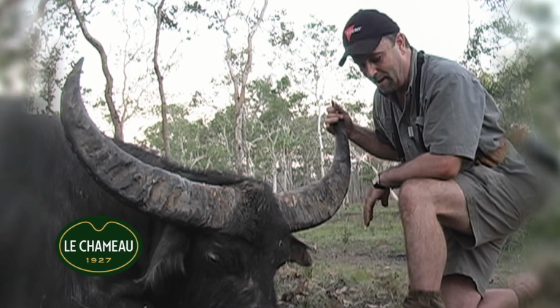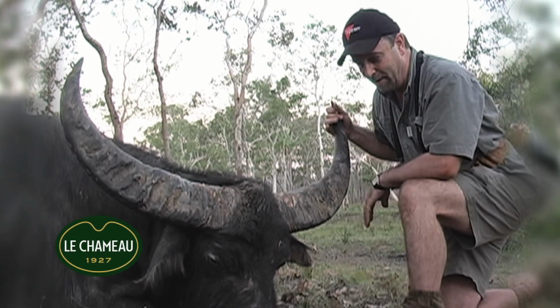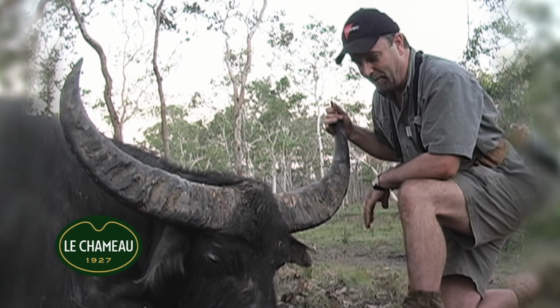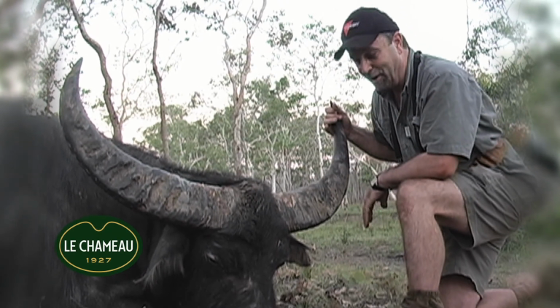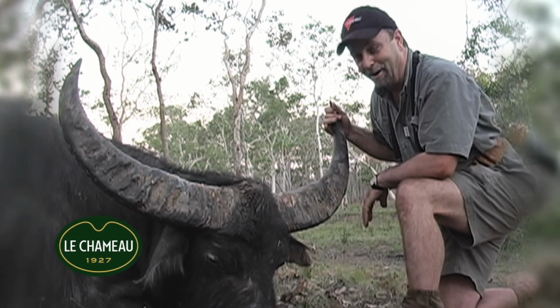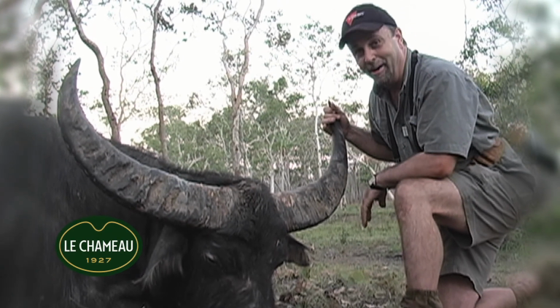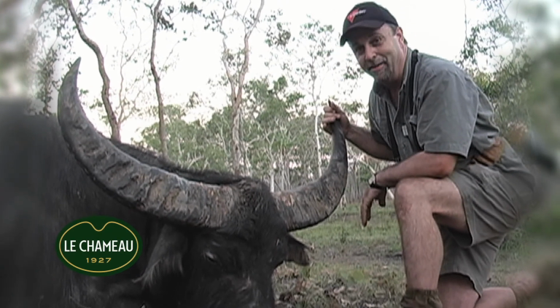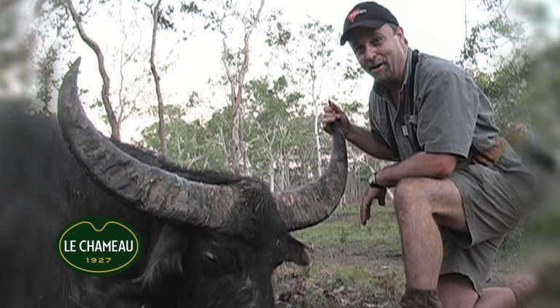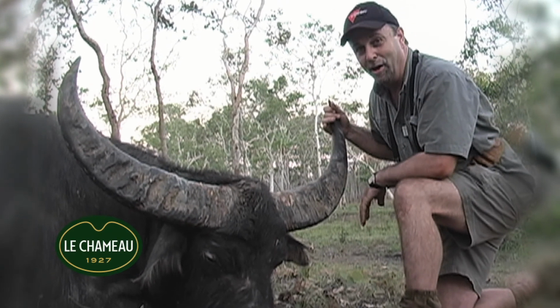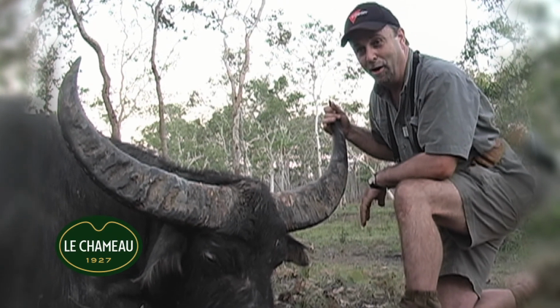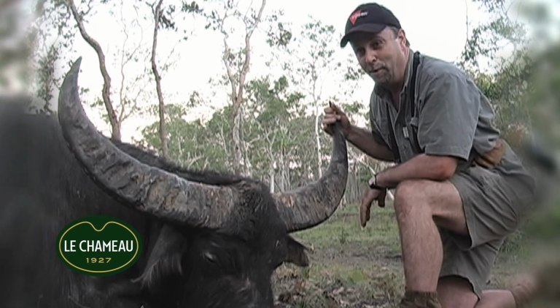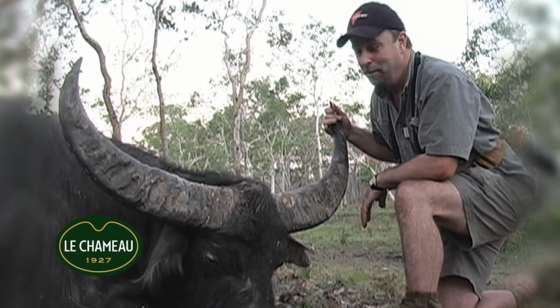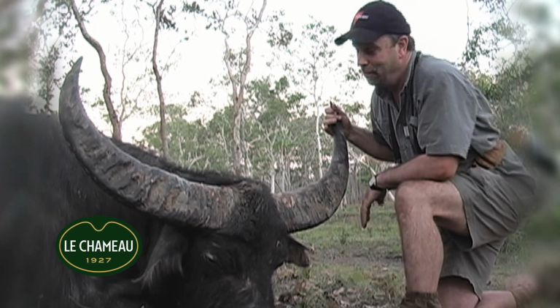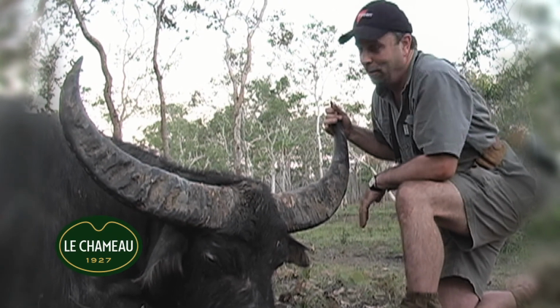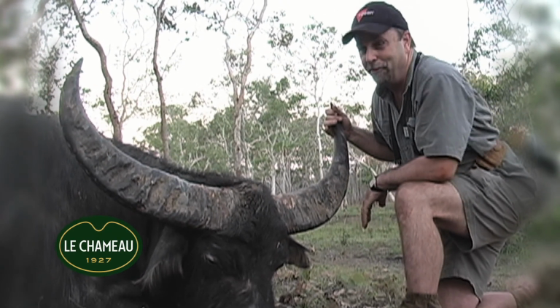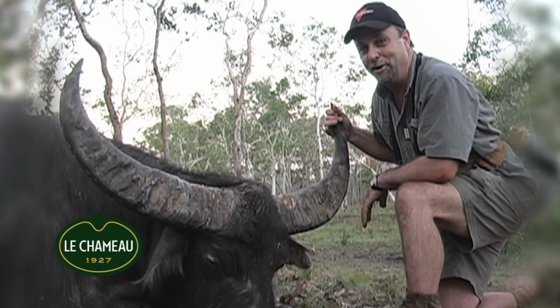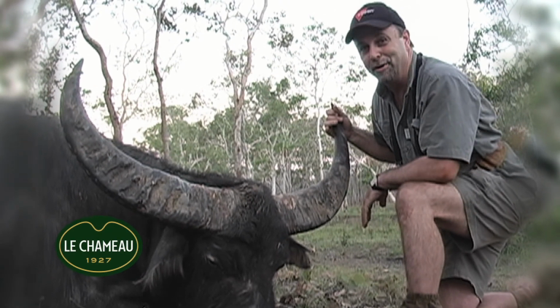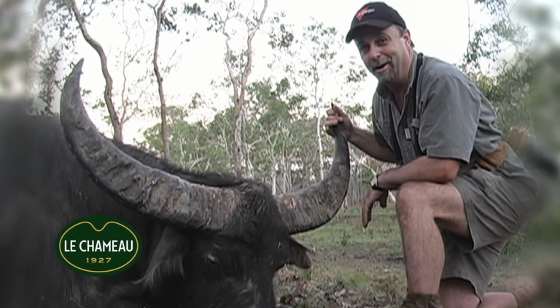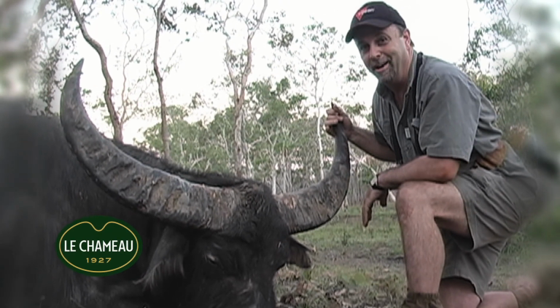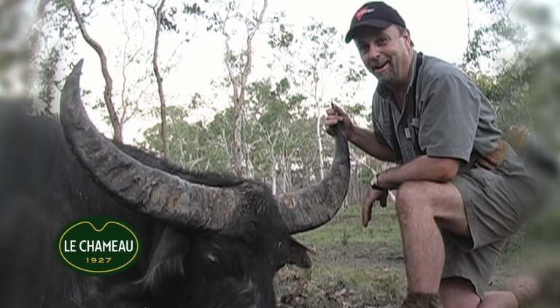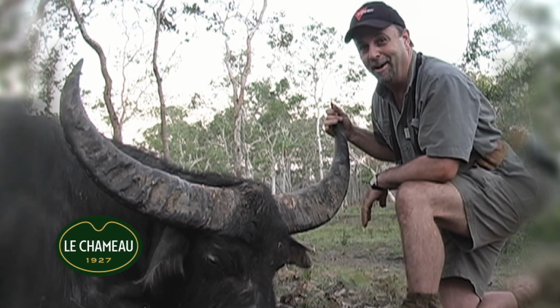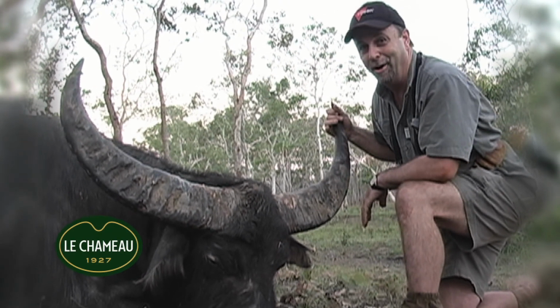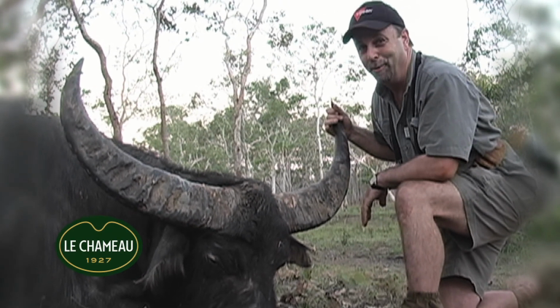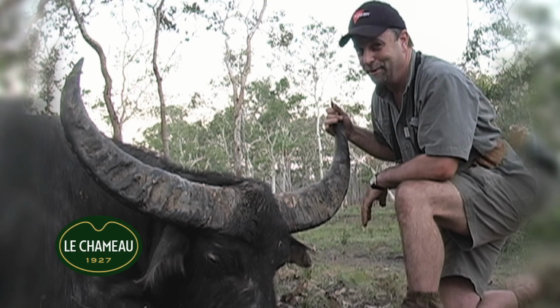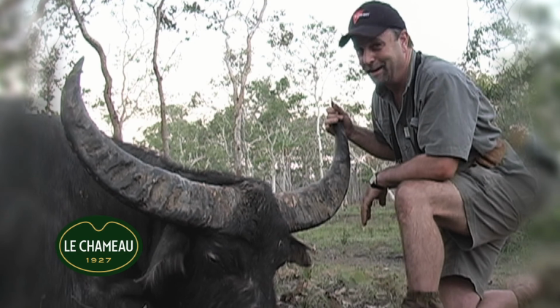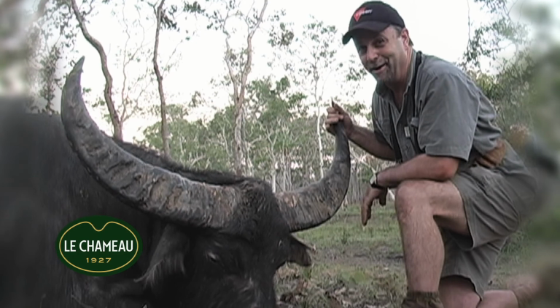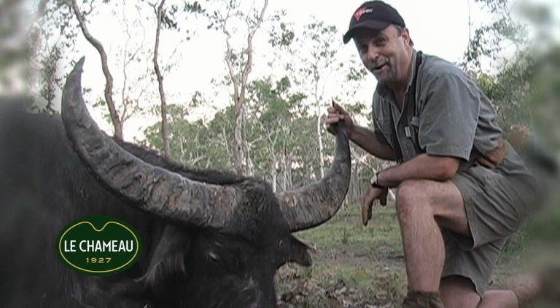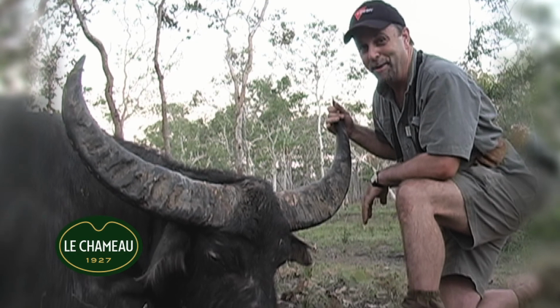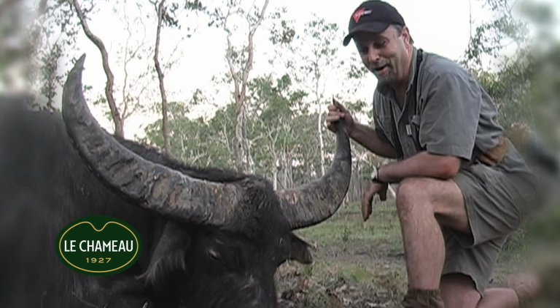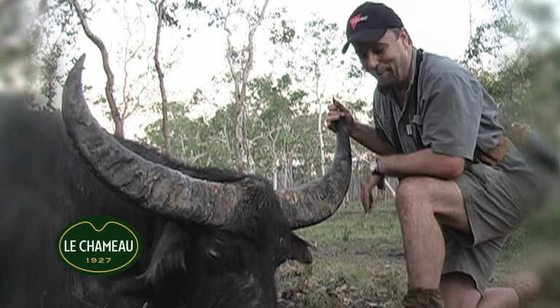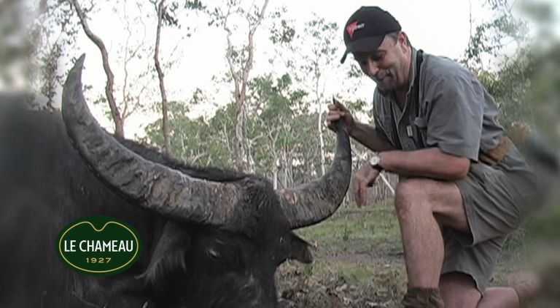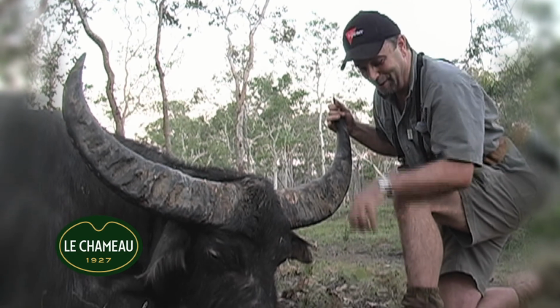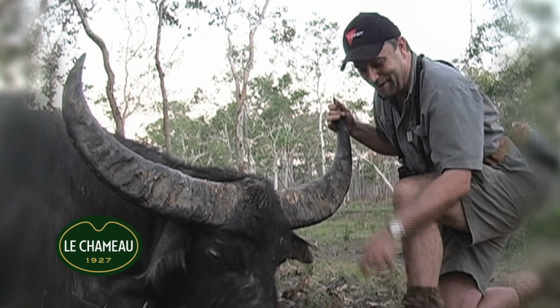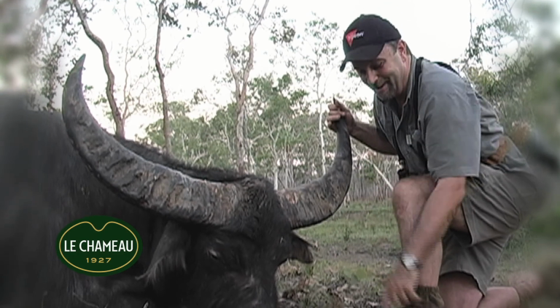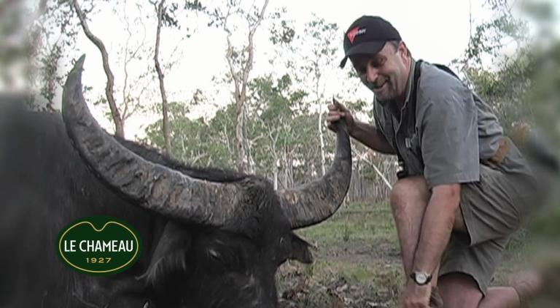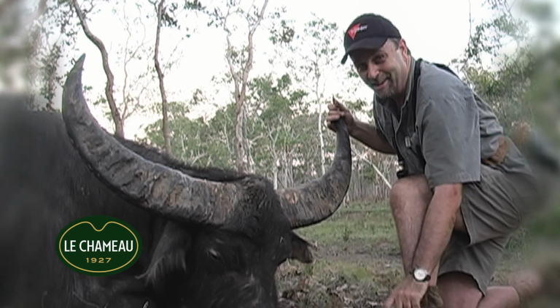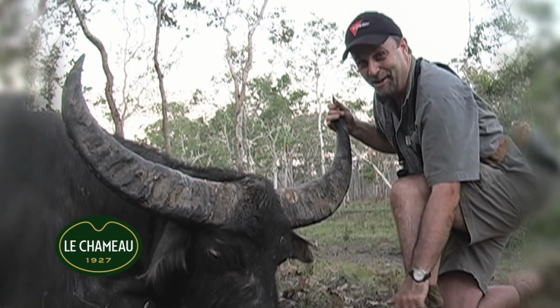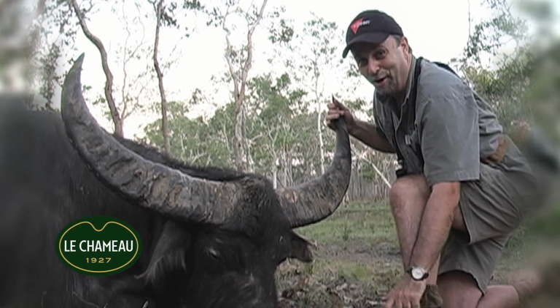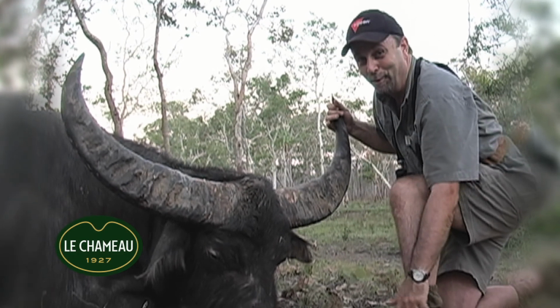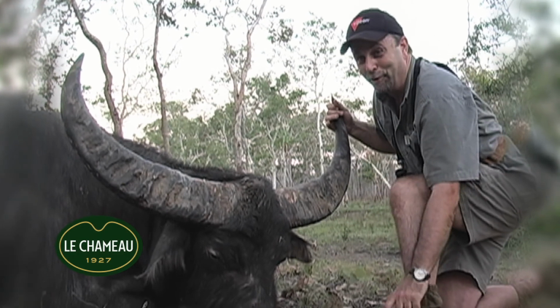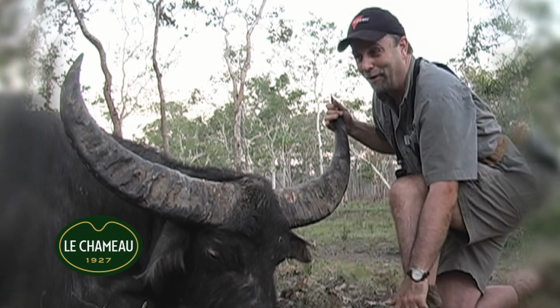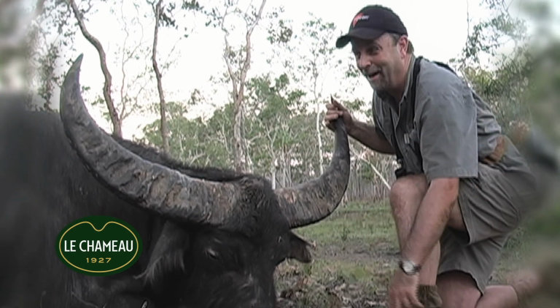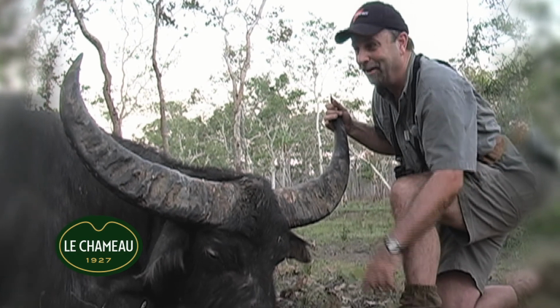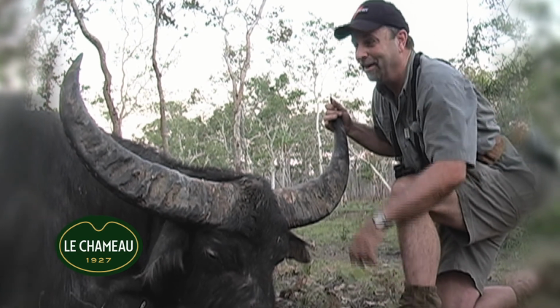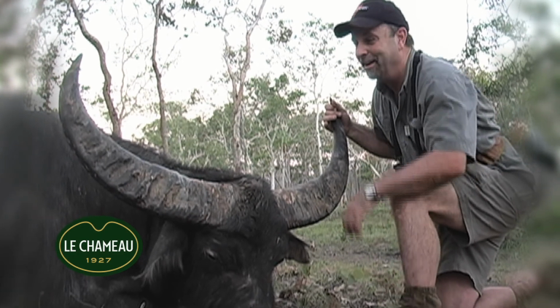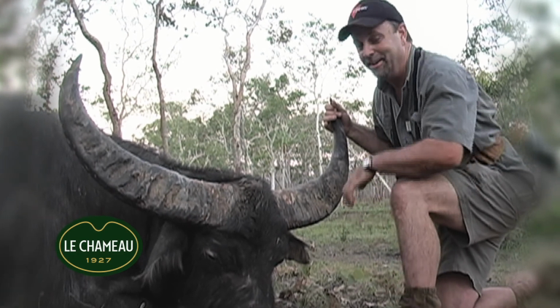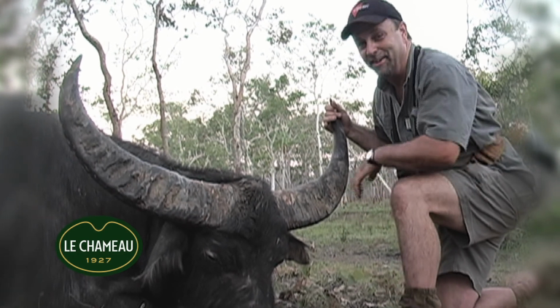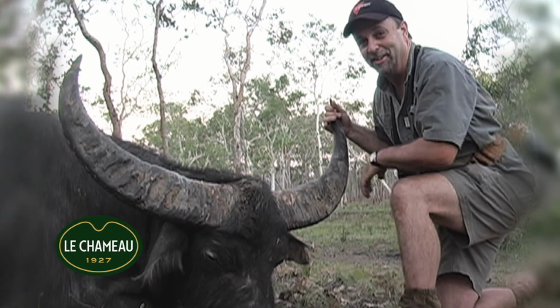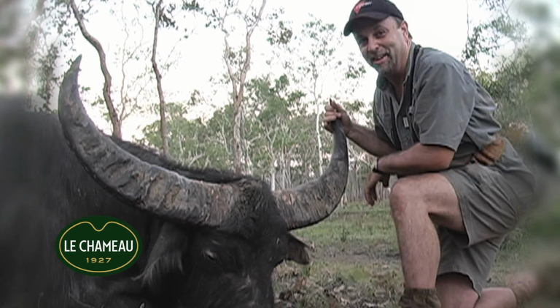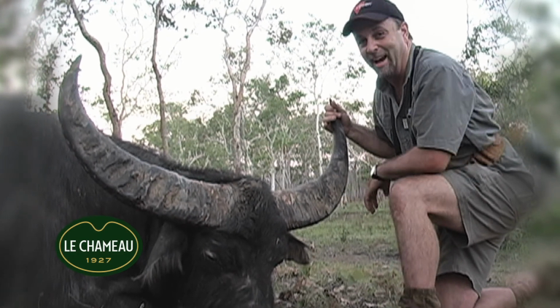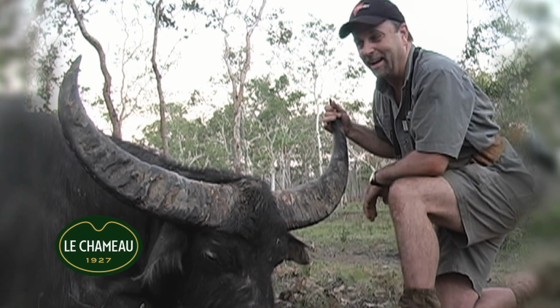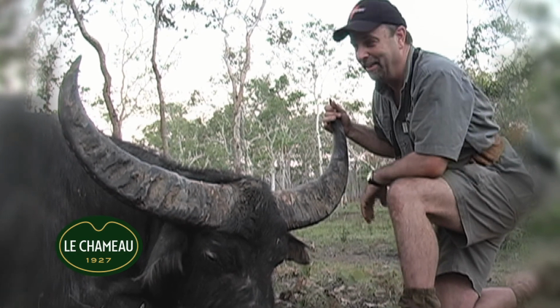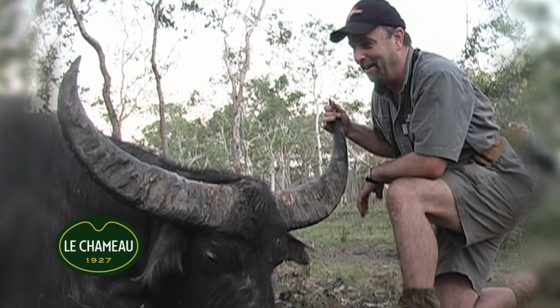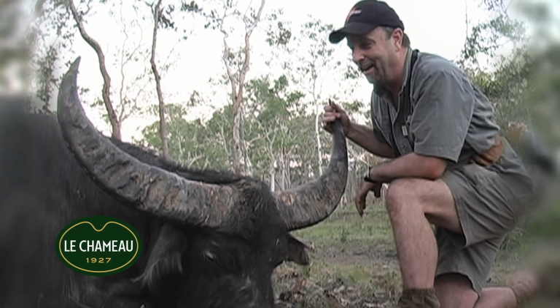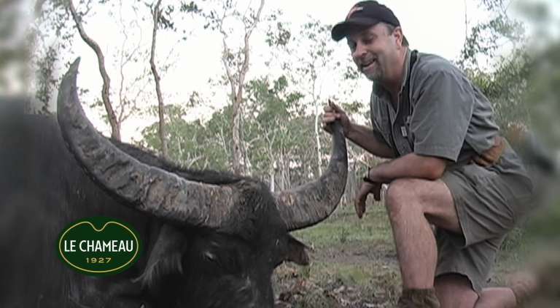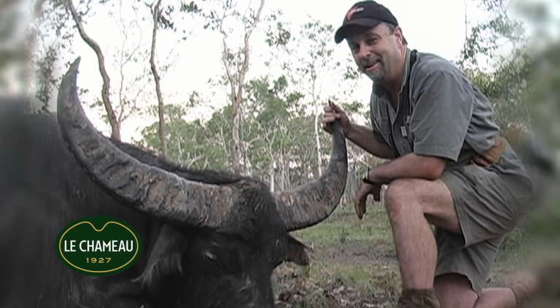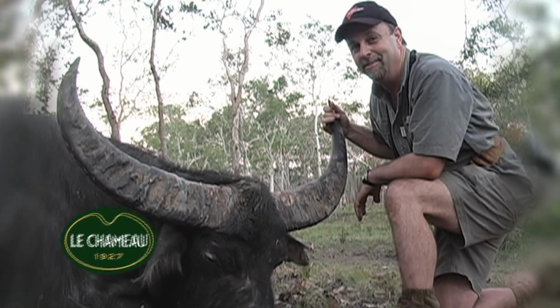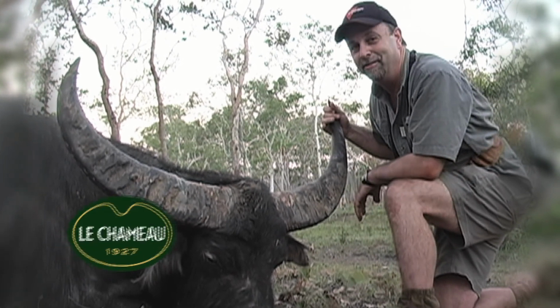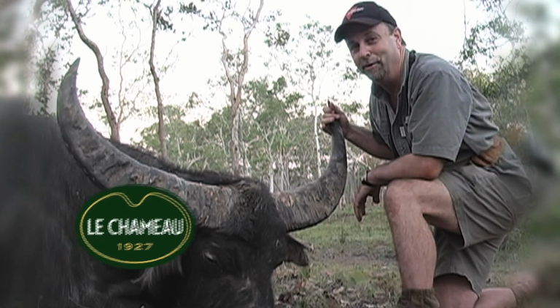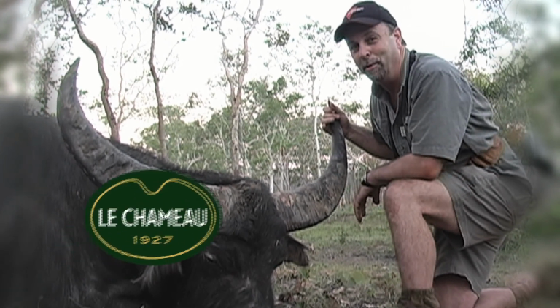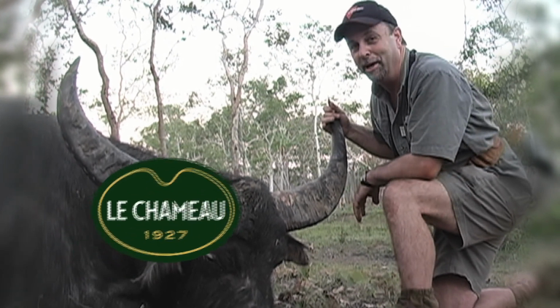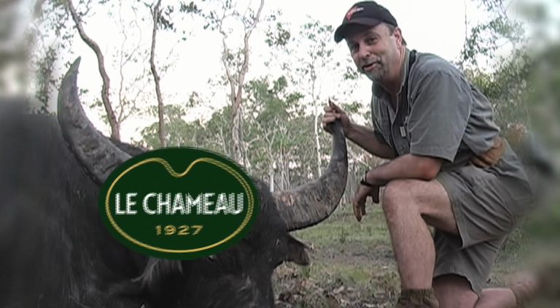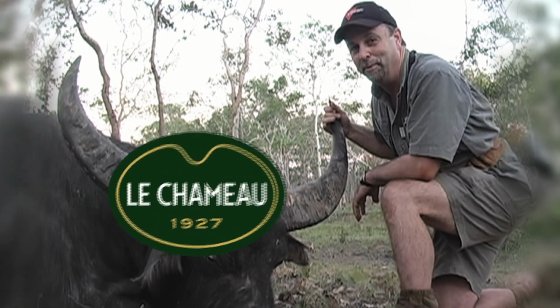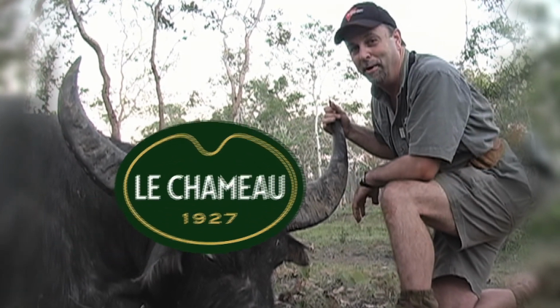If you're going to hunt the globe, or if you're just going to hunt at home, get a great pair of boots. The Global Tracker is exactly that, from Le Chimo.